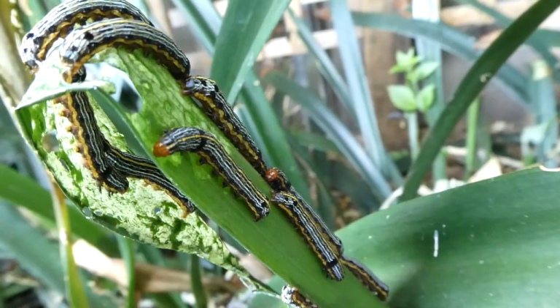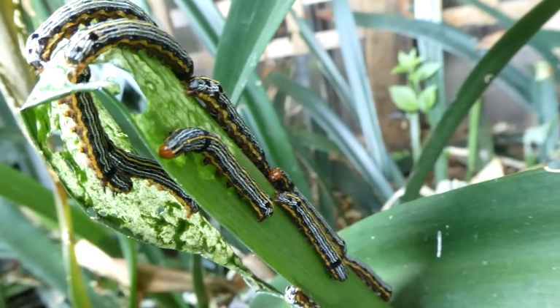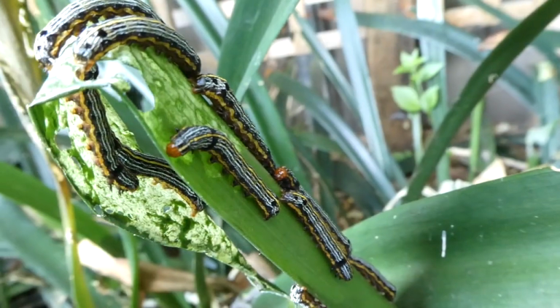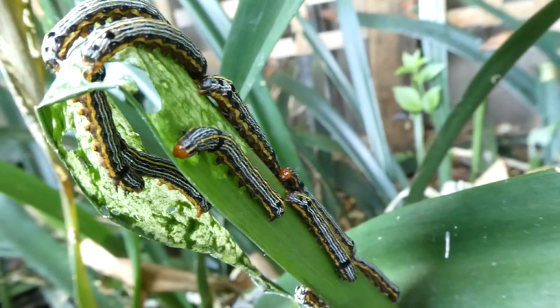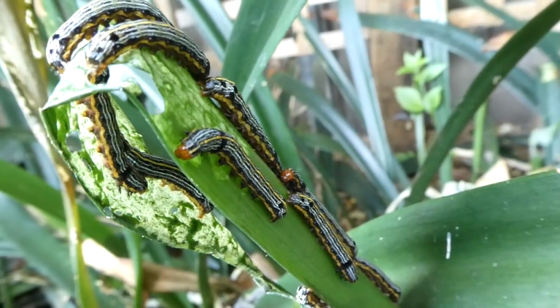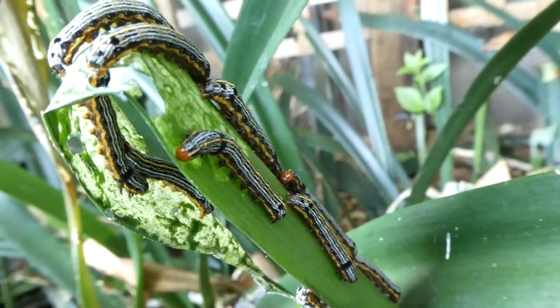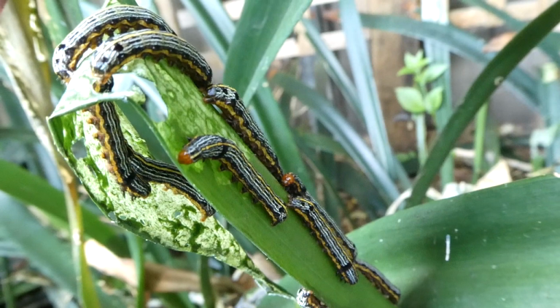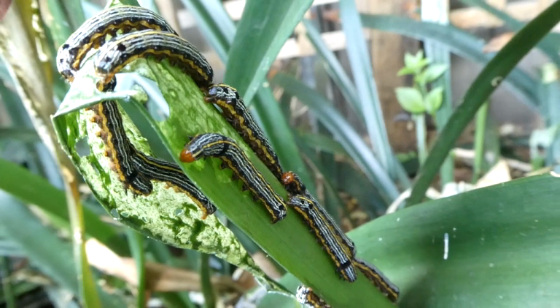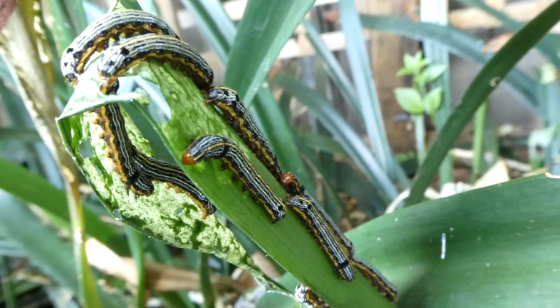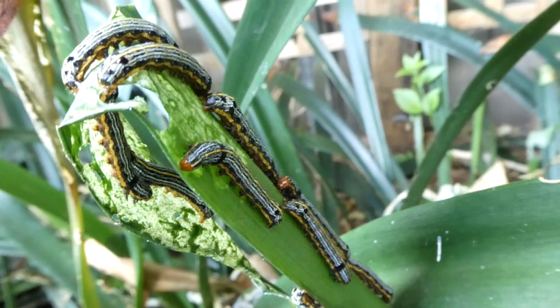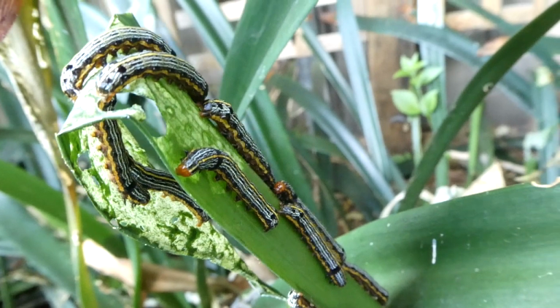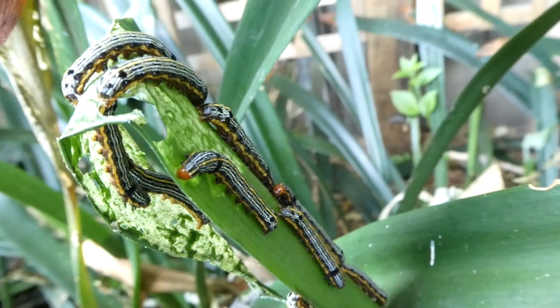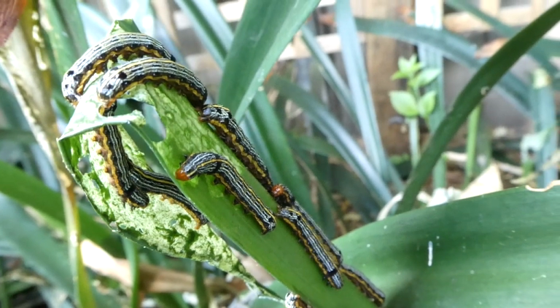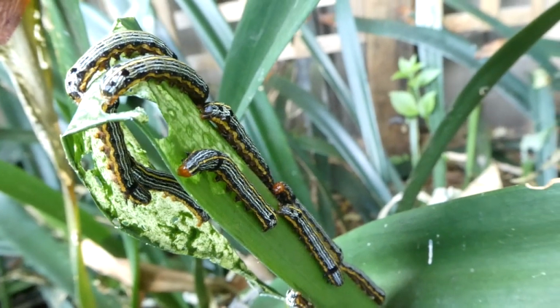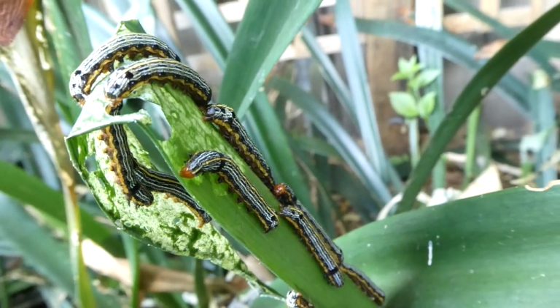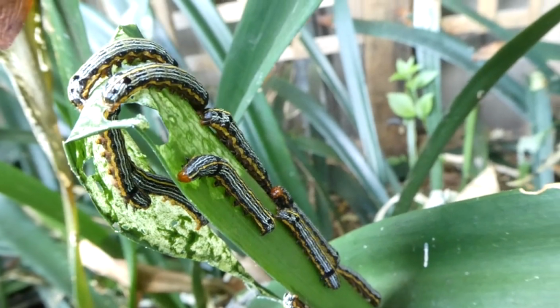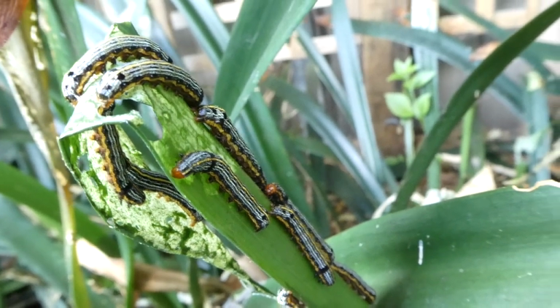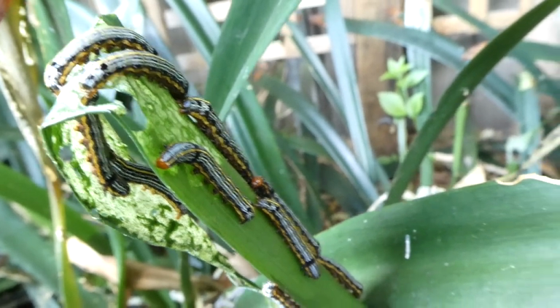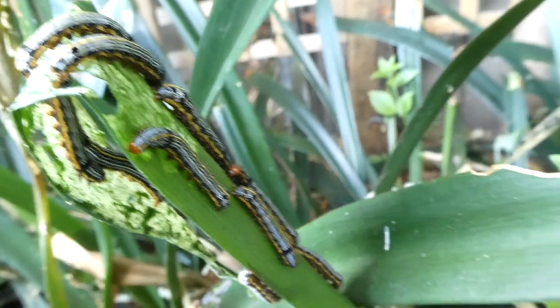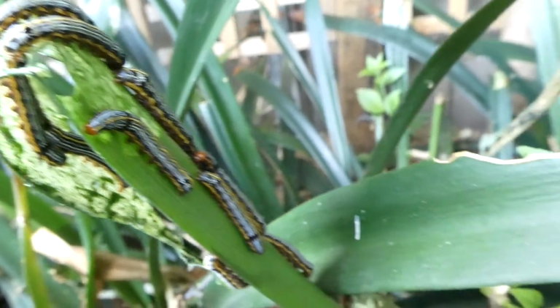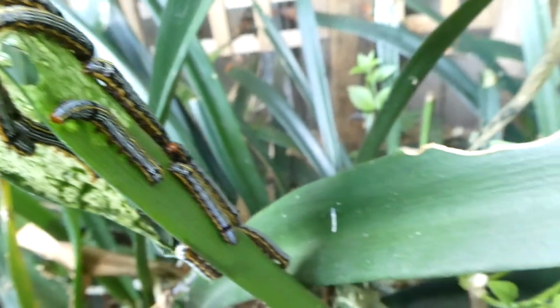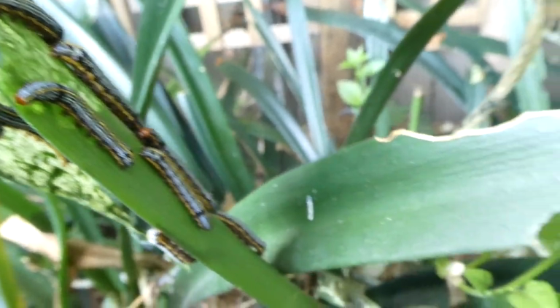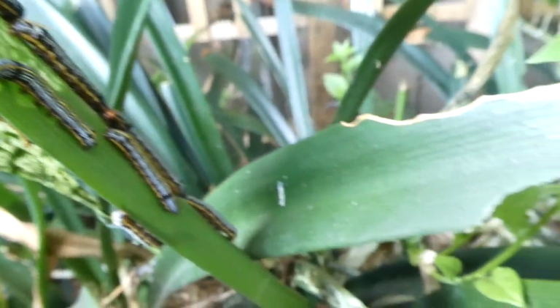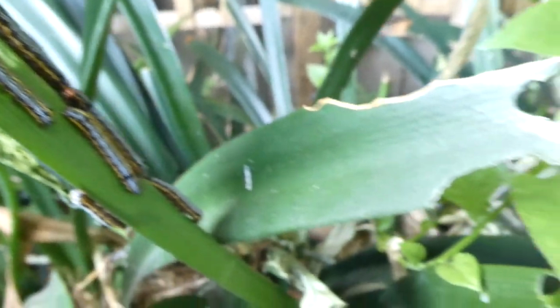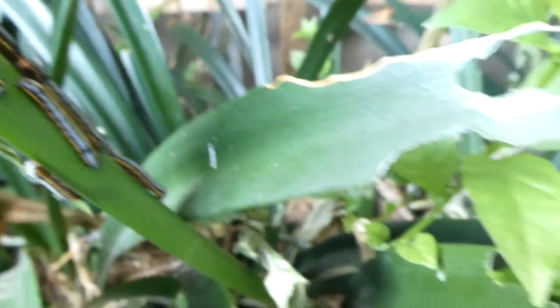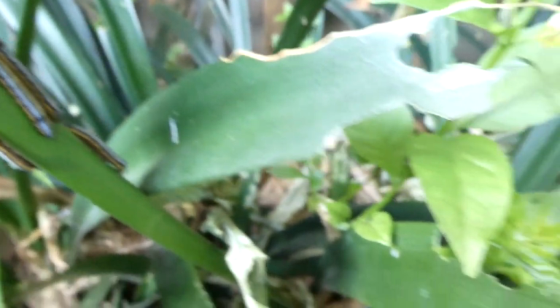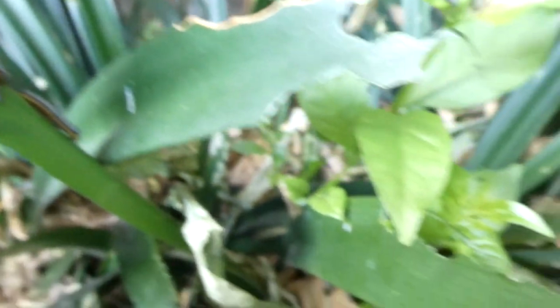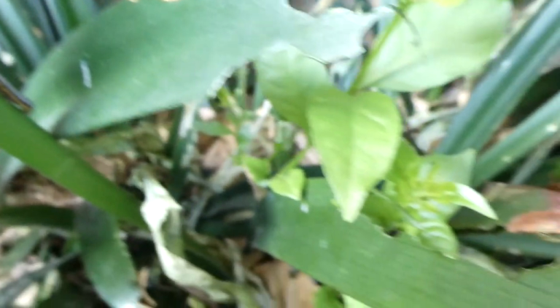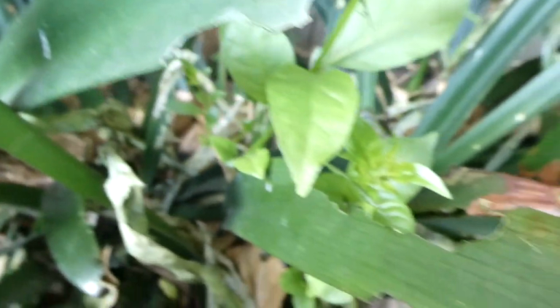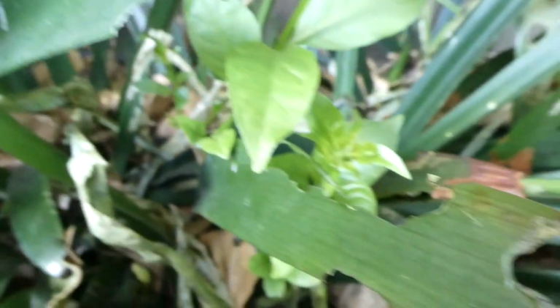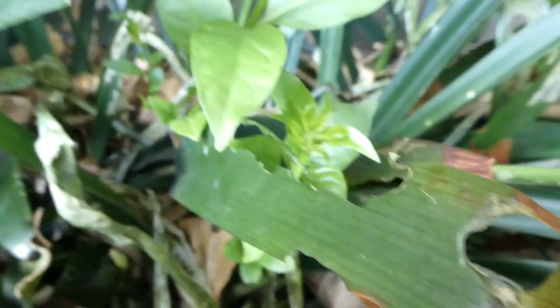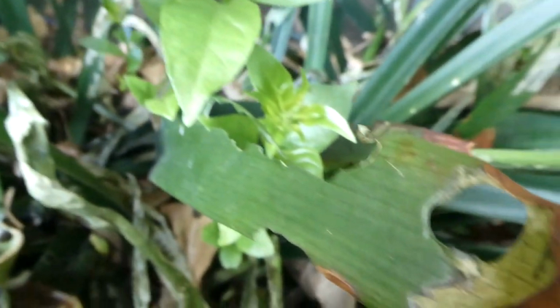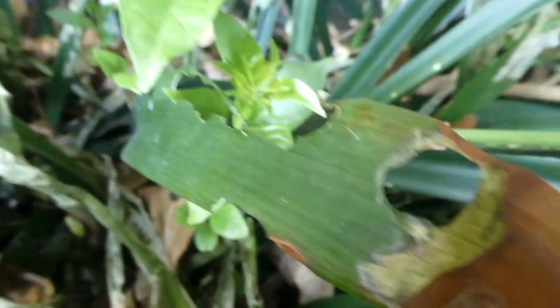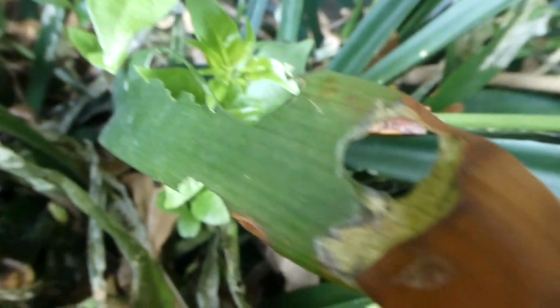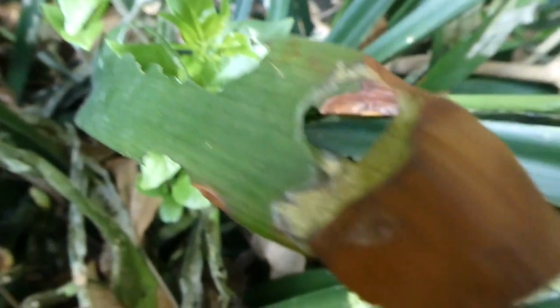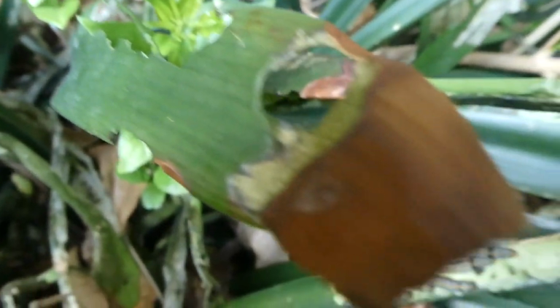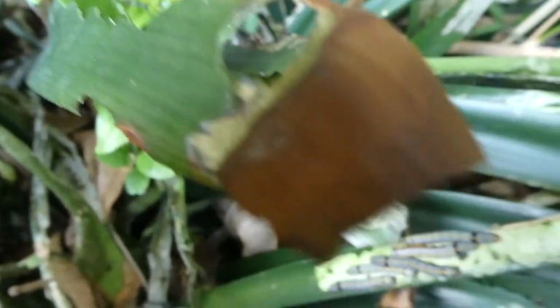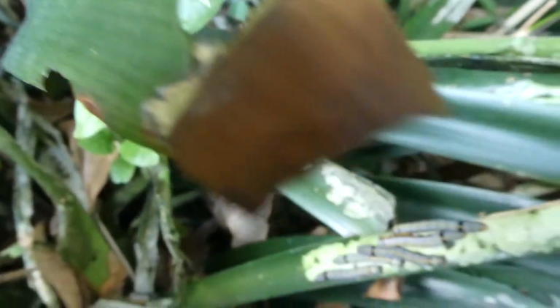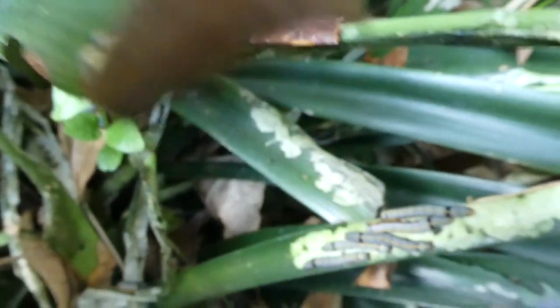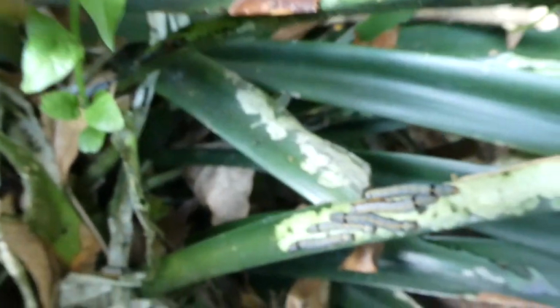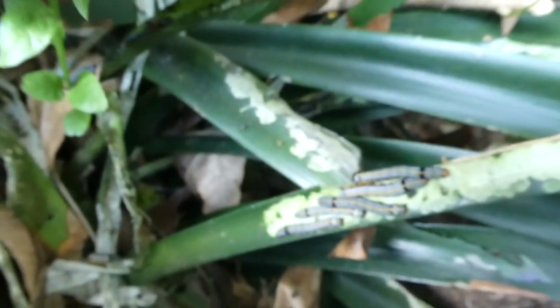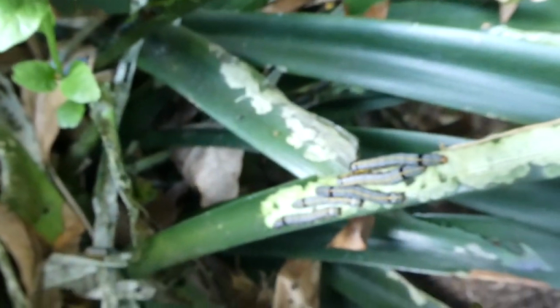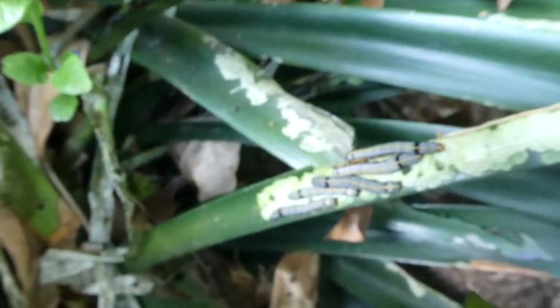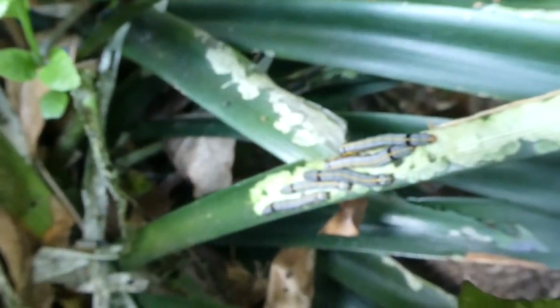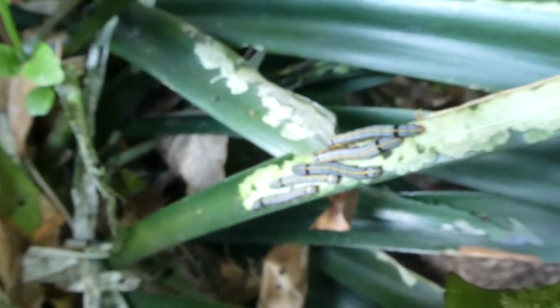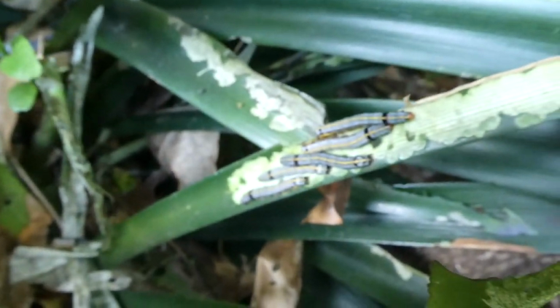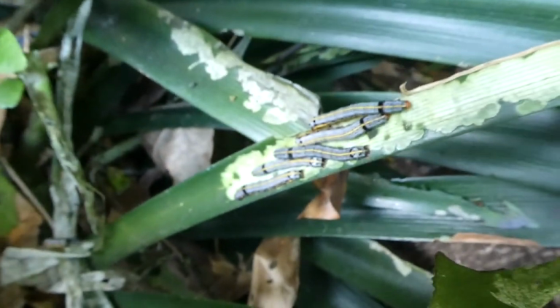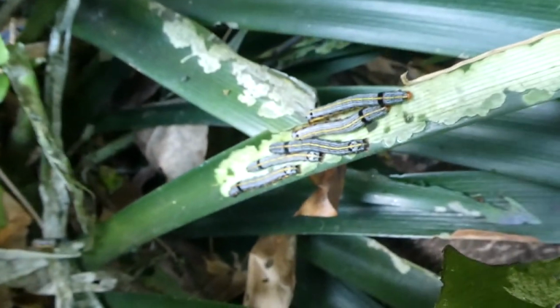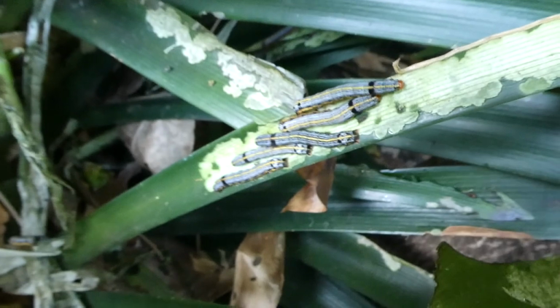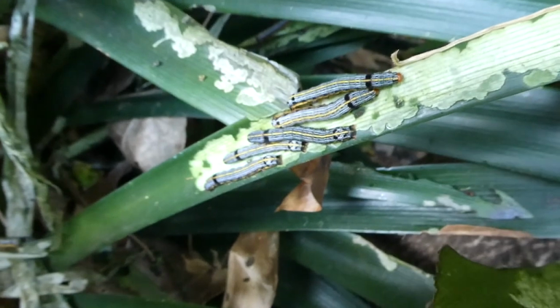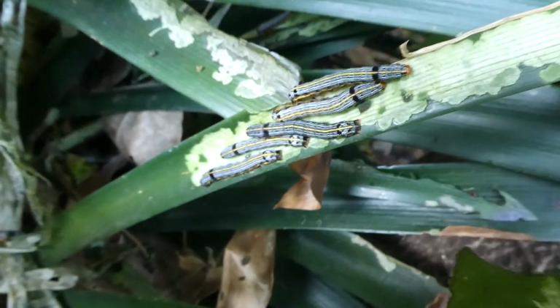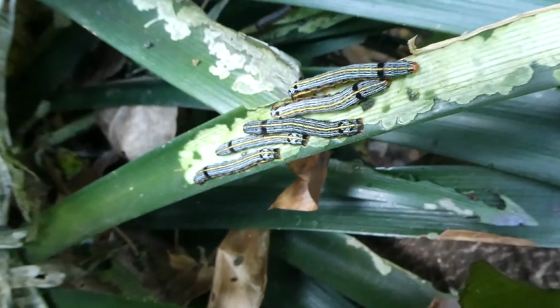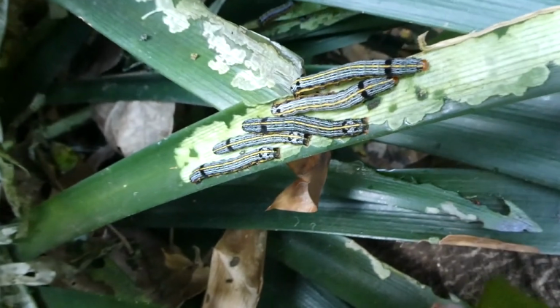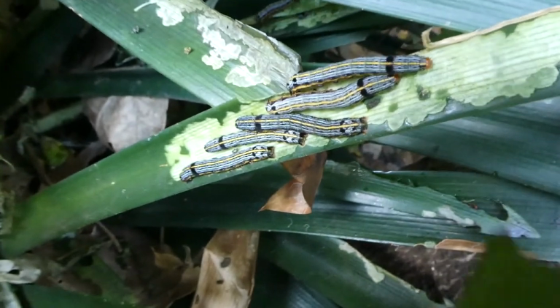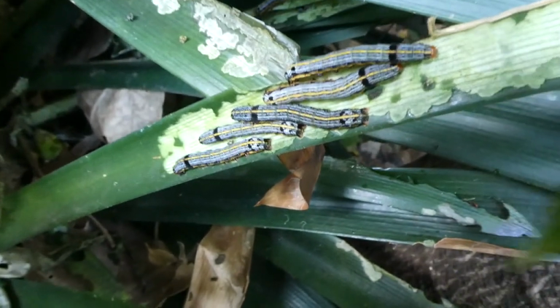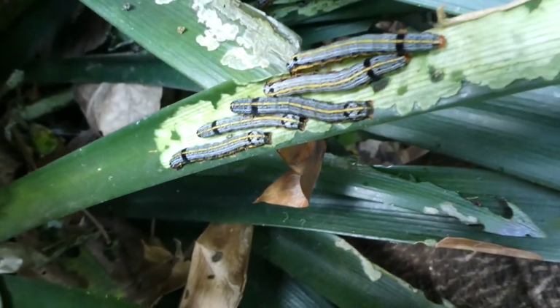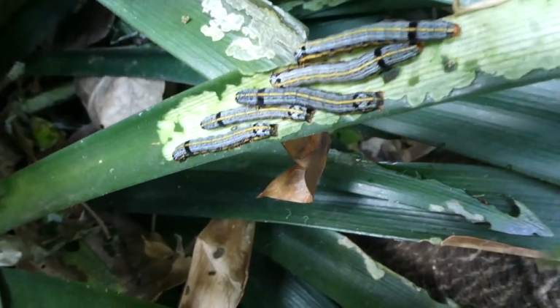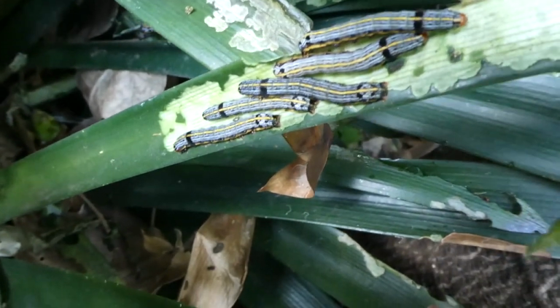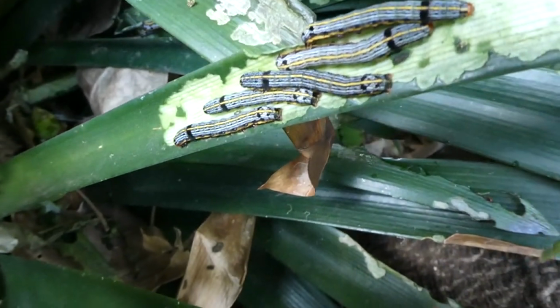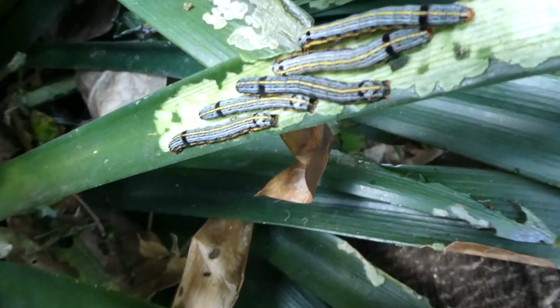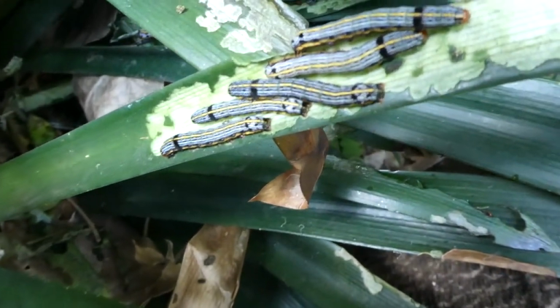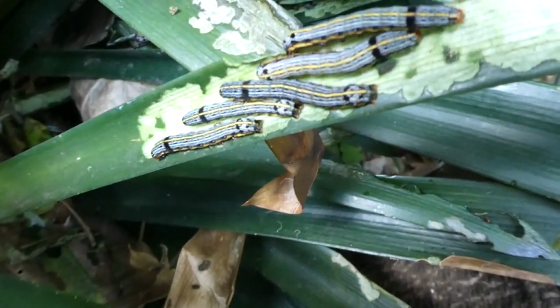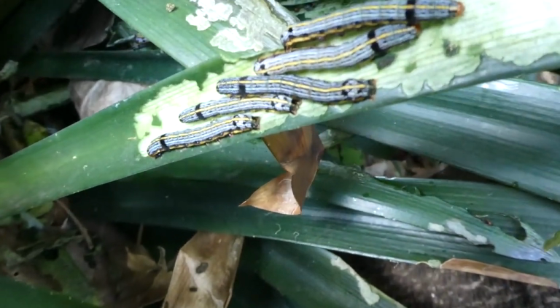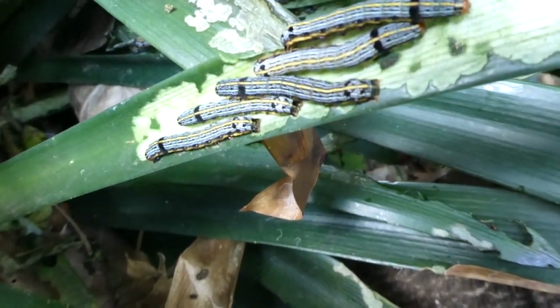Oh my goodness gracious me. There is this enormous one down there.